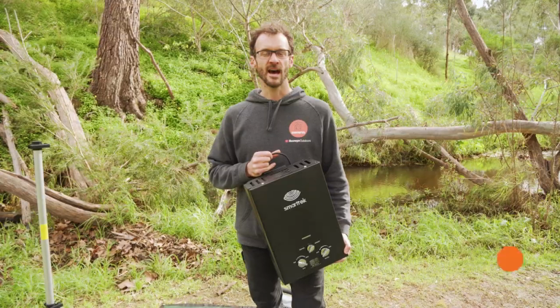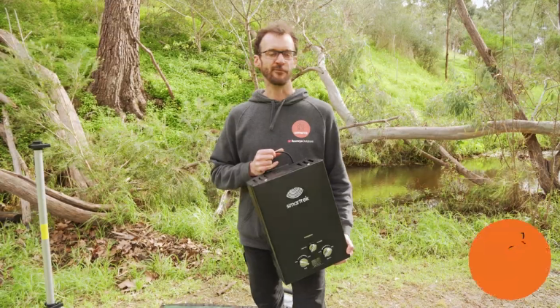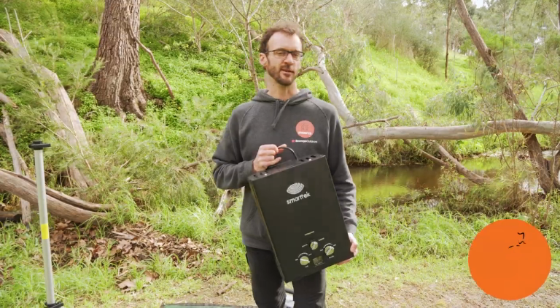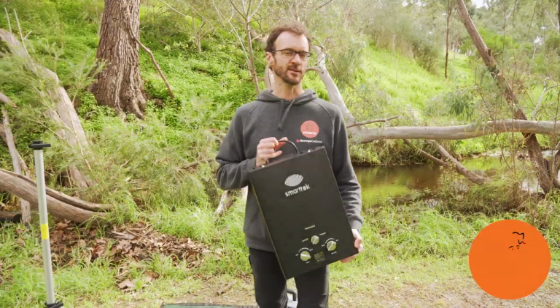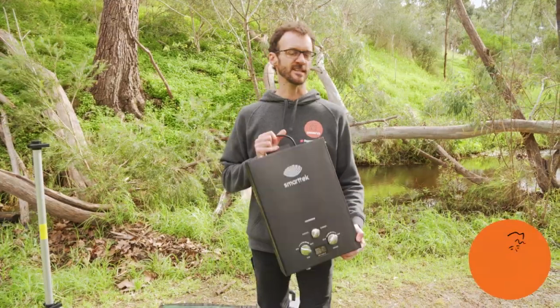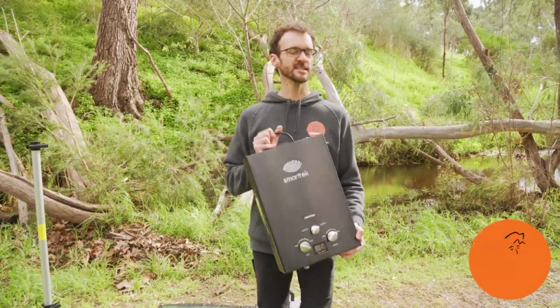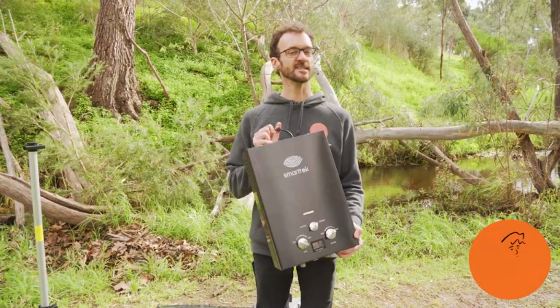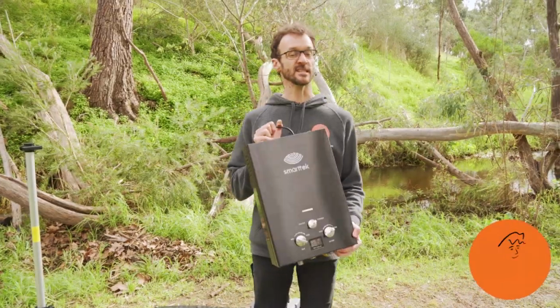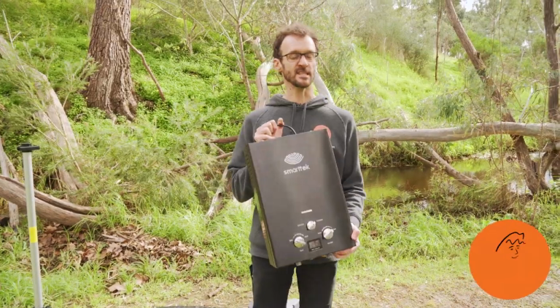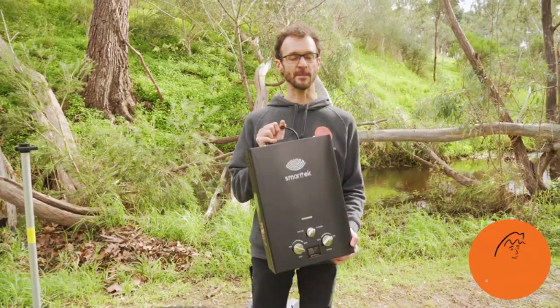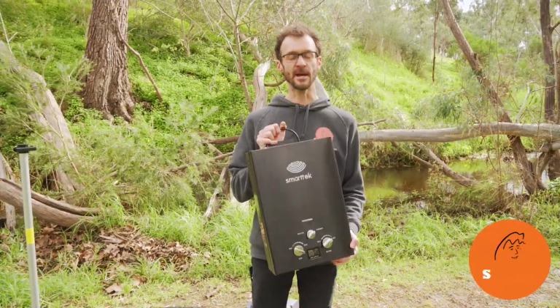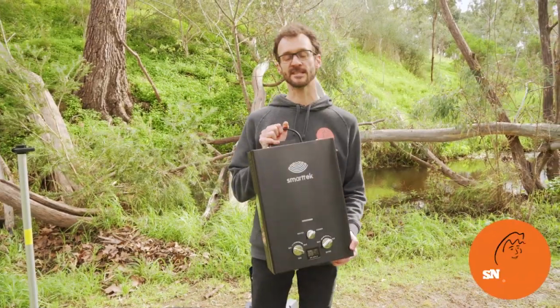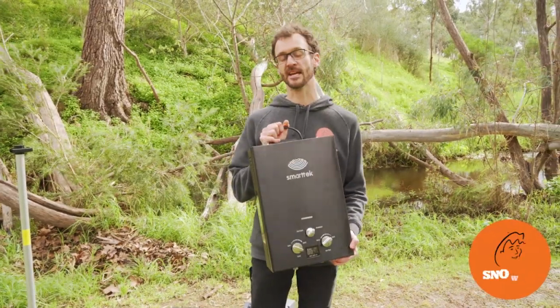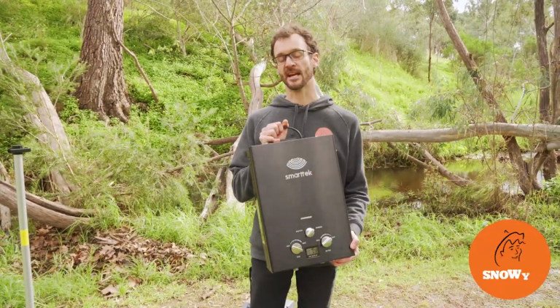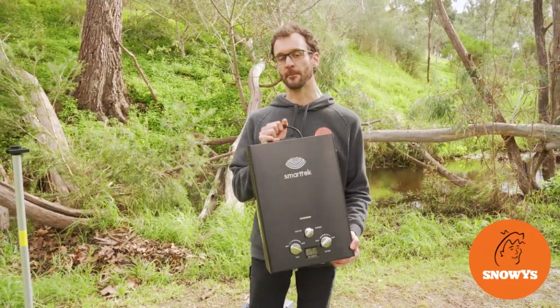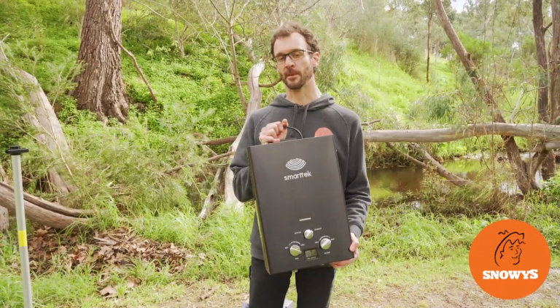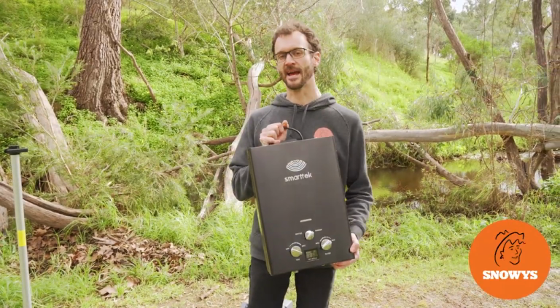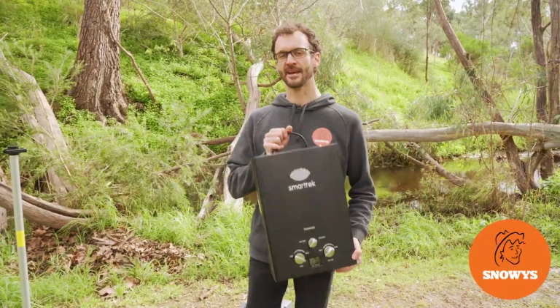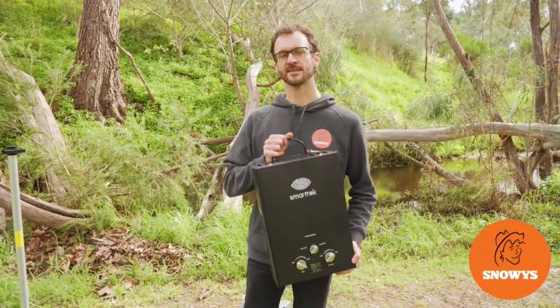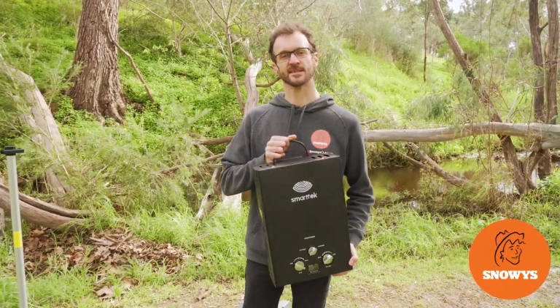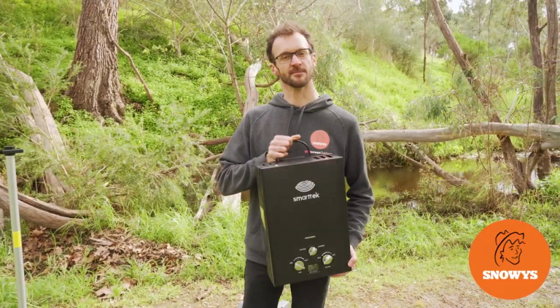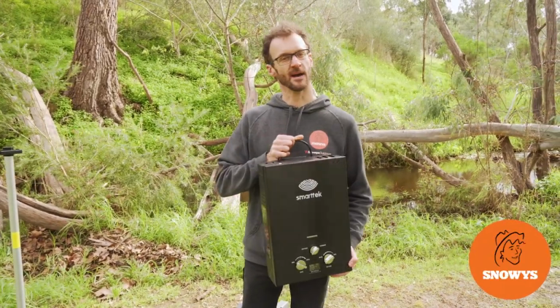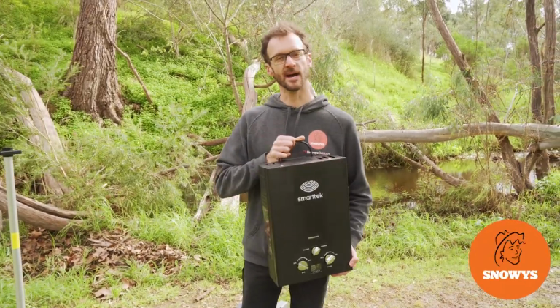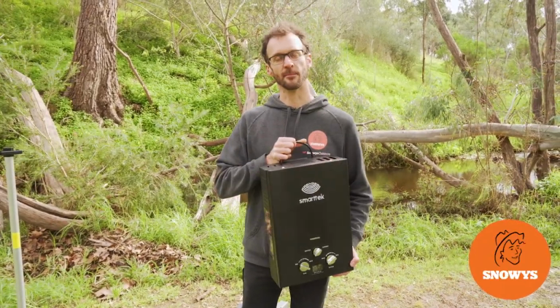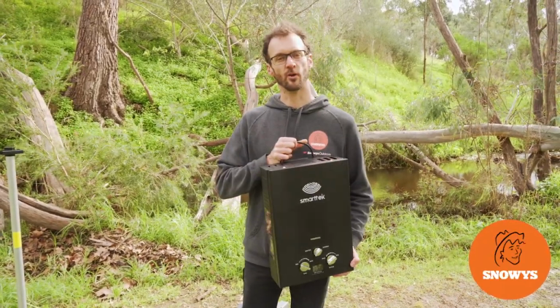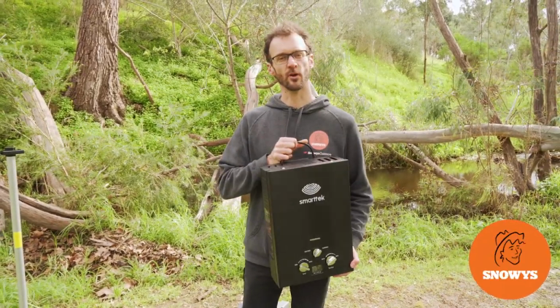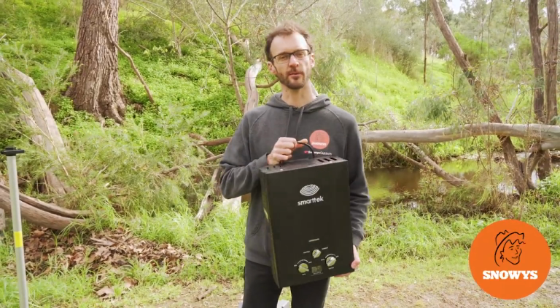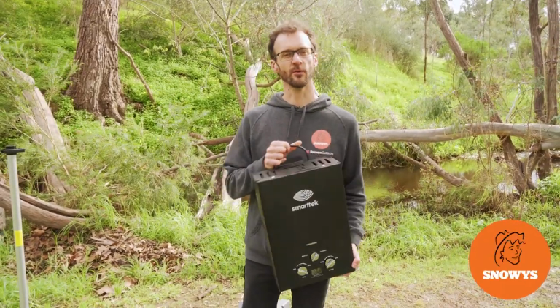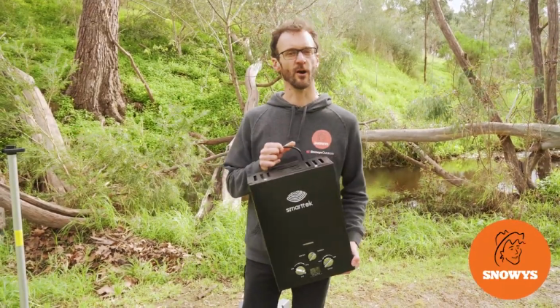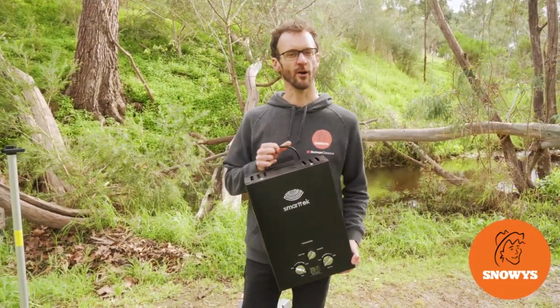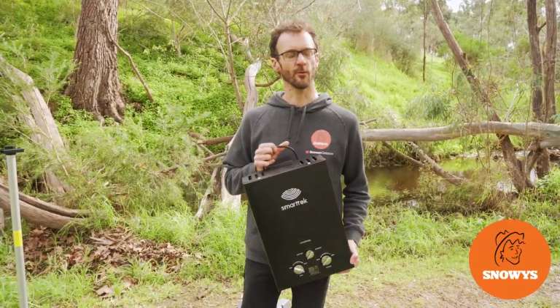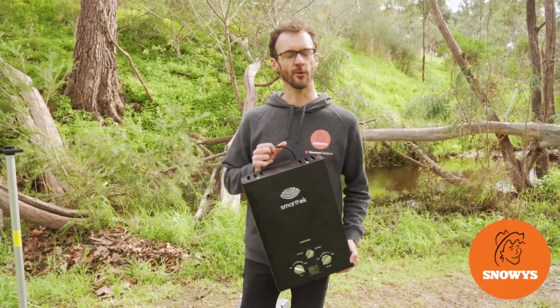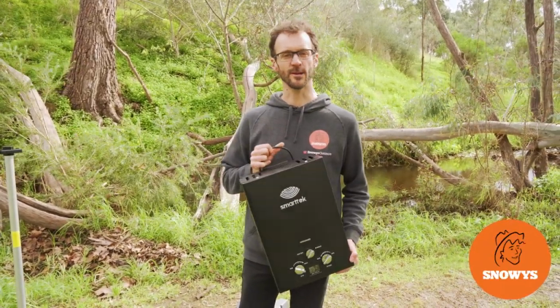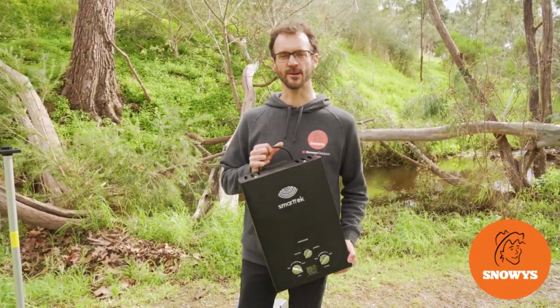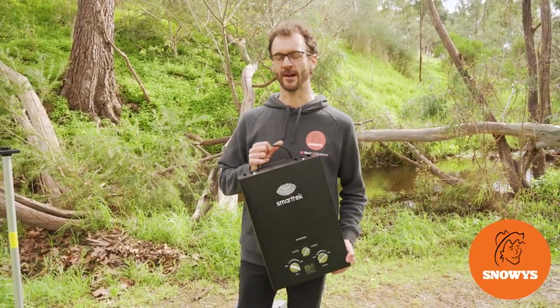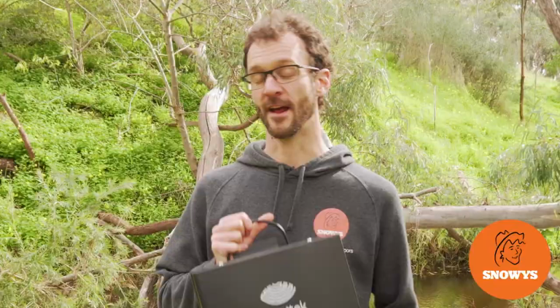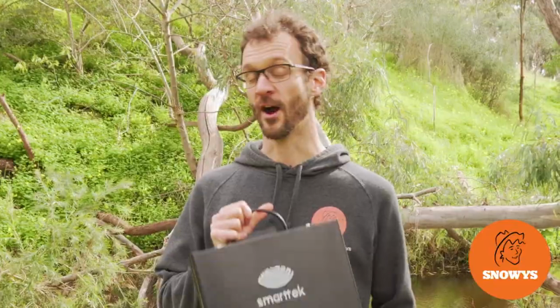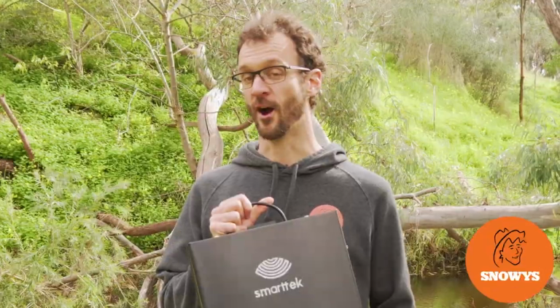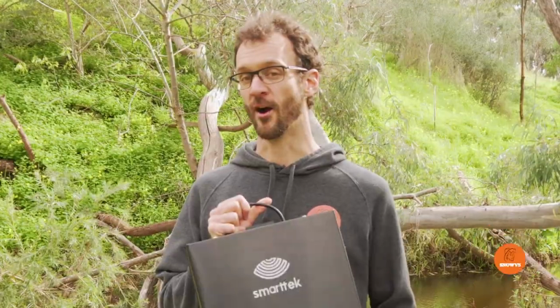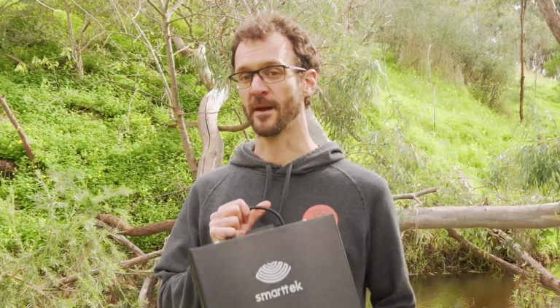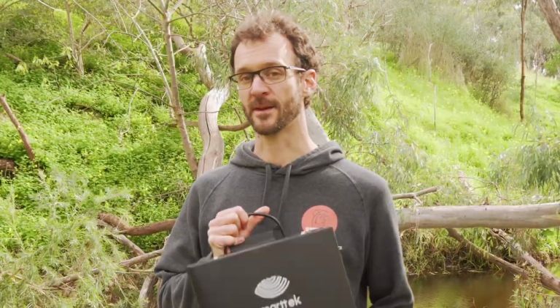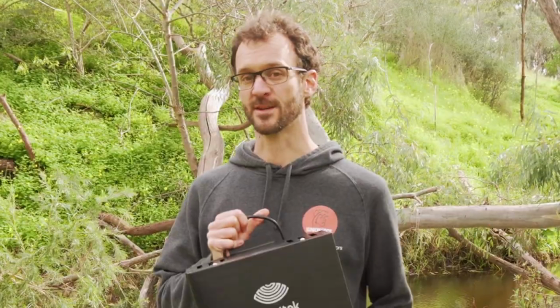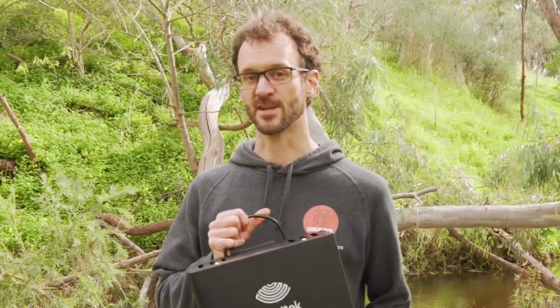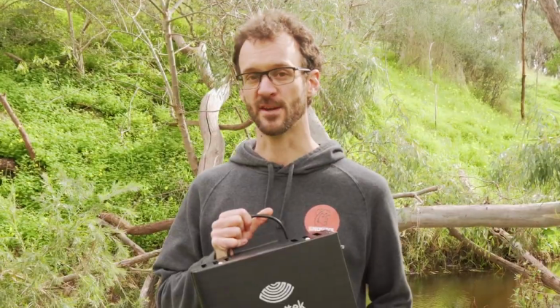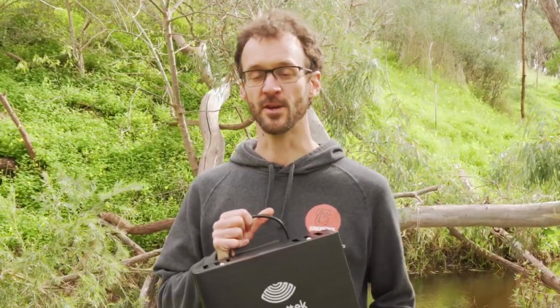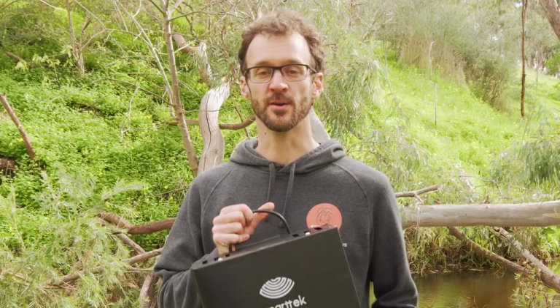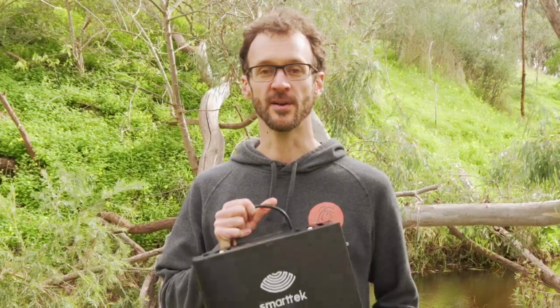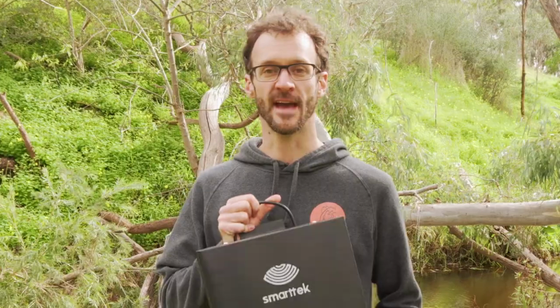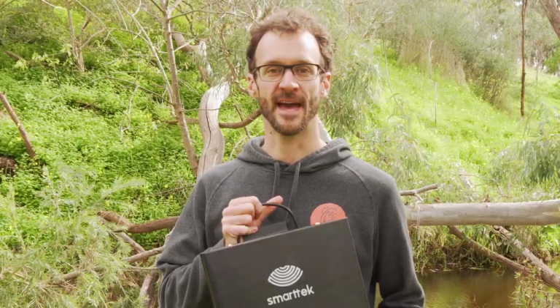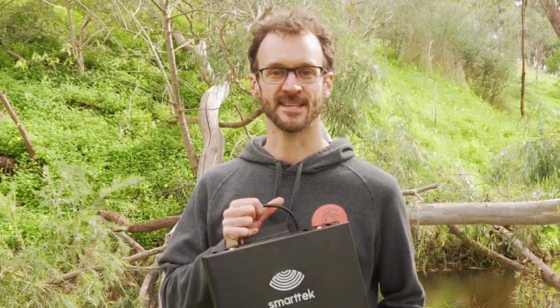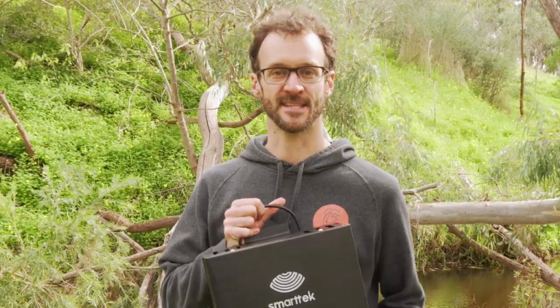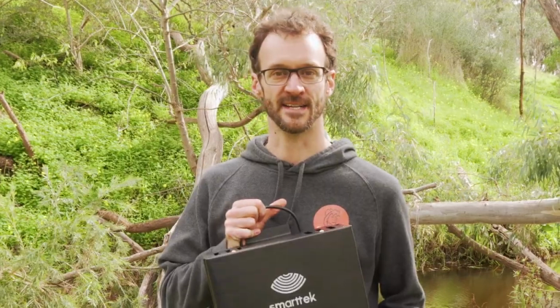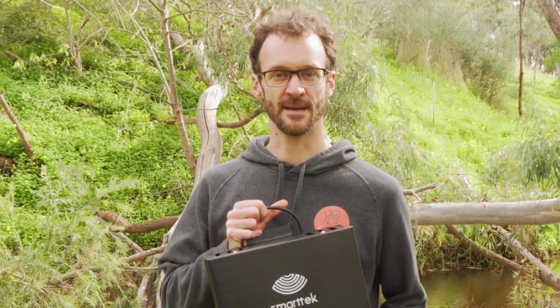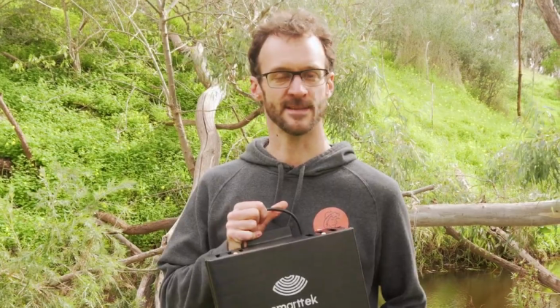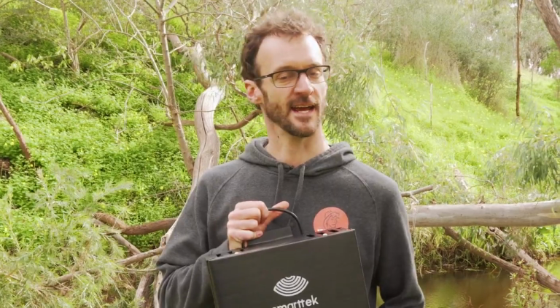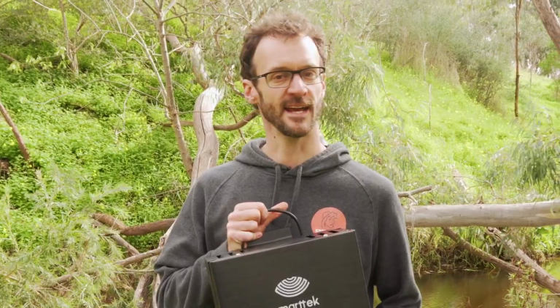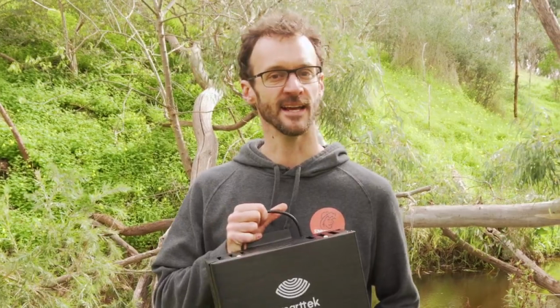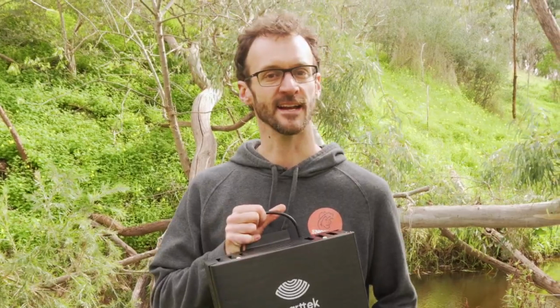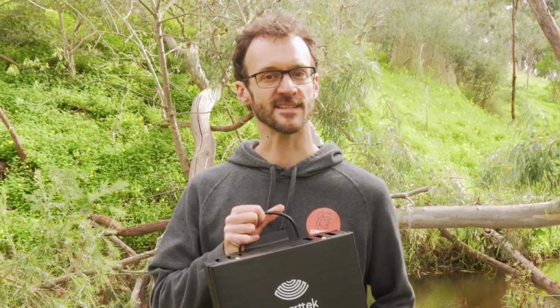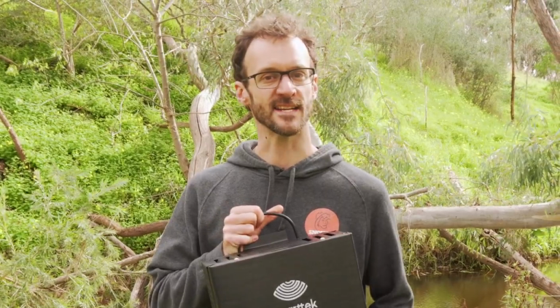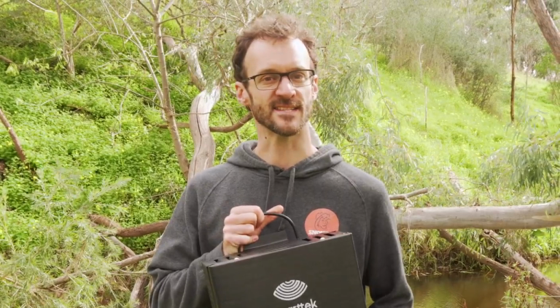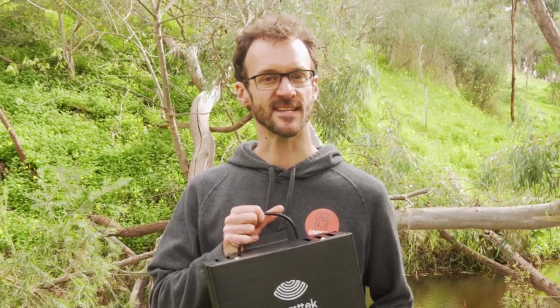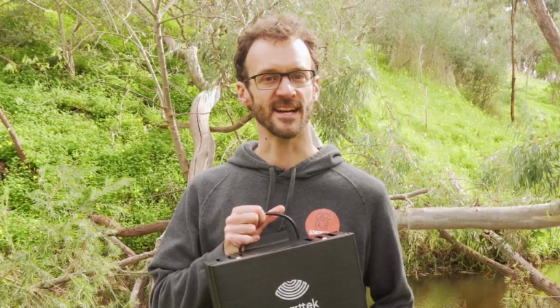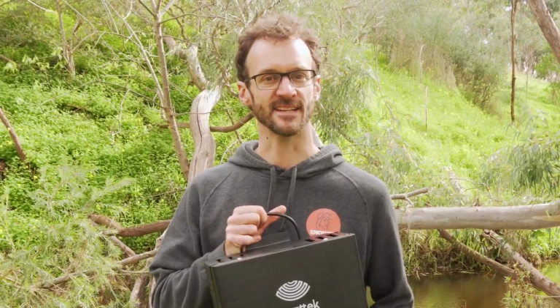Hey folks, this is the SmartTak Black Smart Portable Hot Water Unit. I'm going to show you how to set it up today. Let's get started.